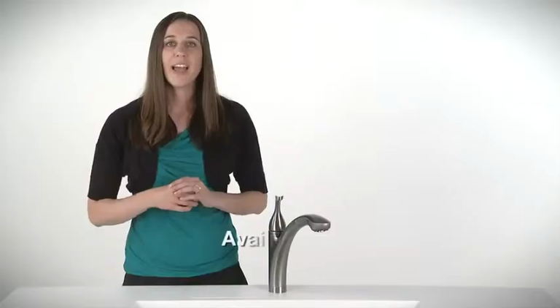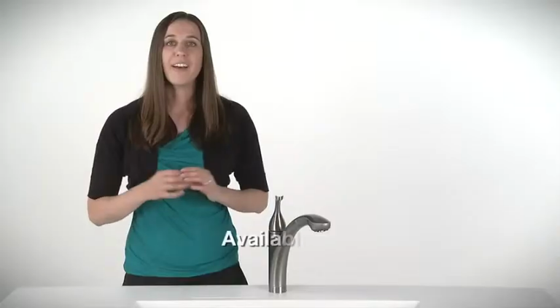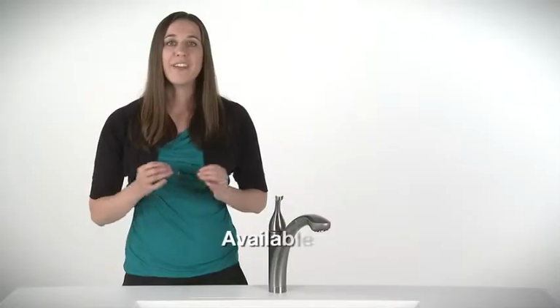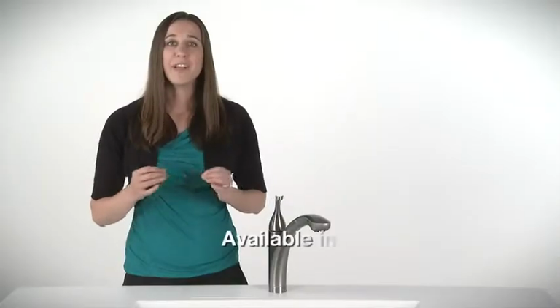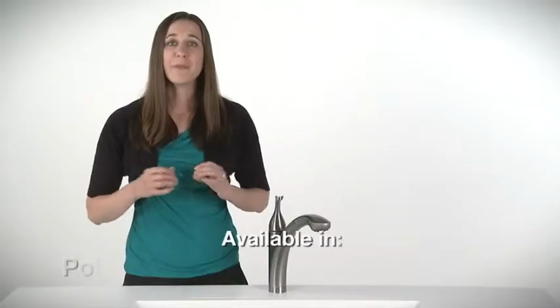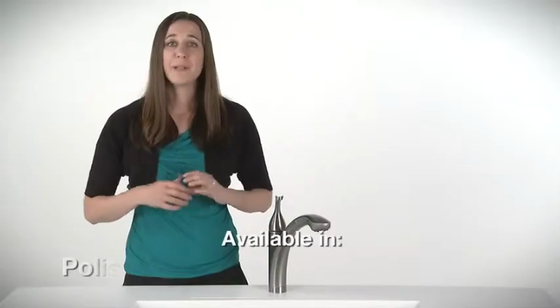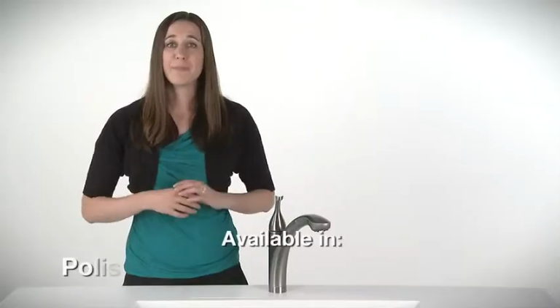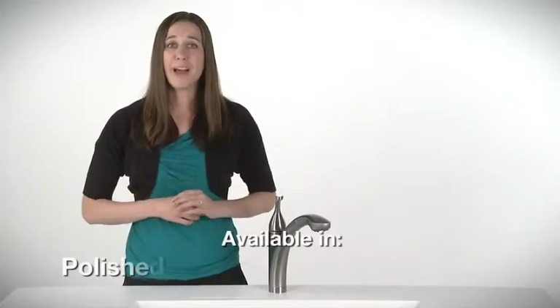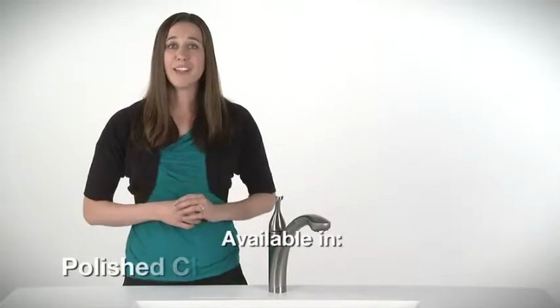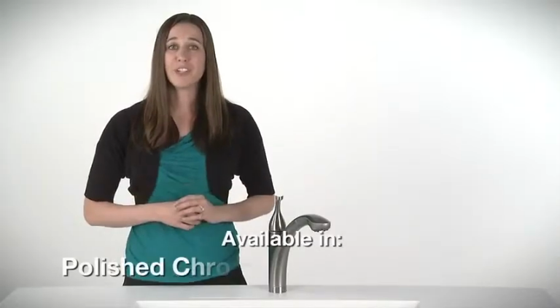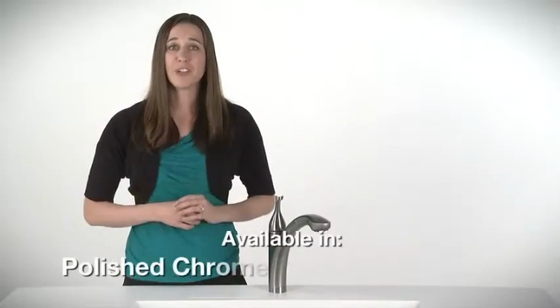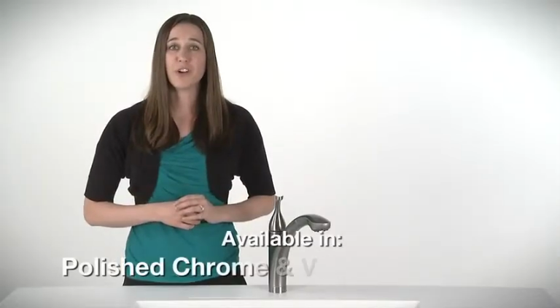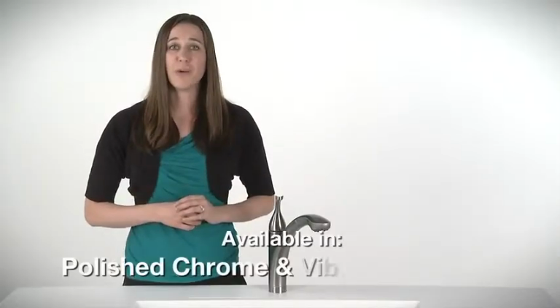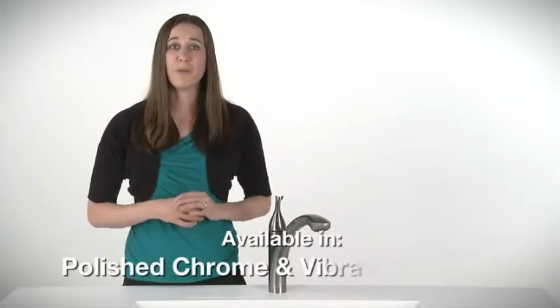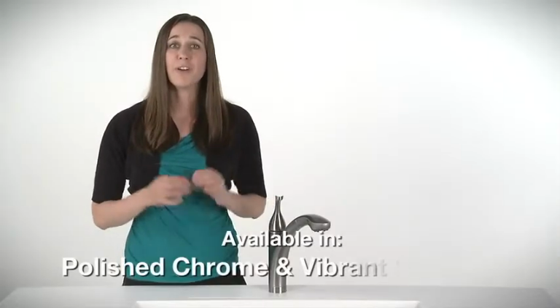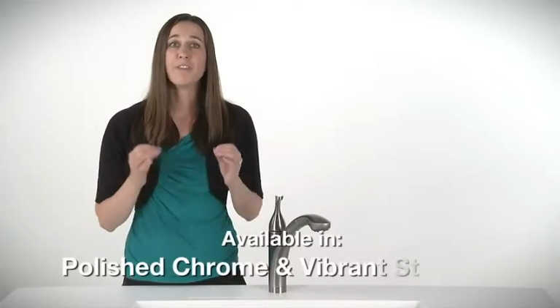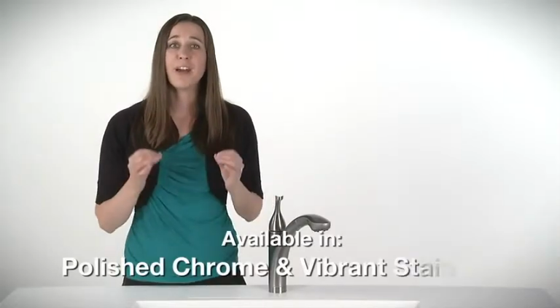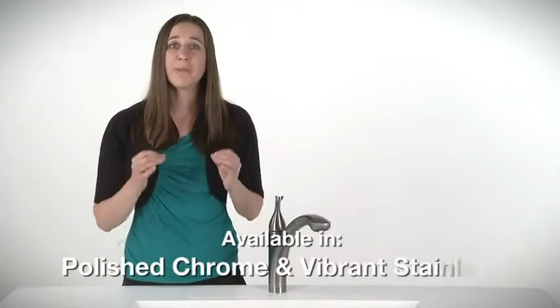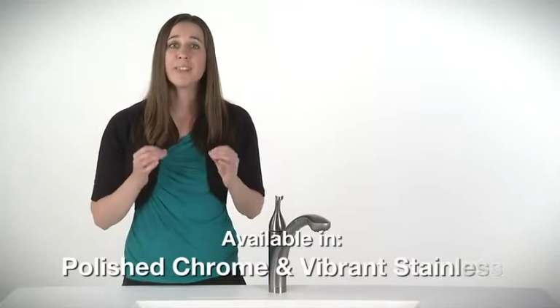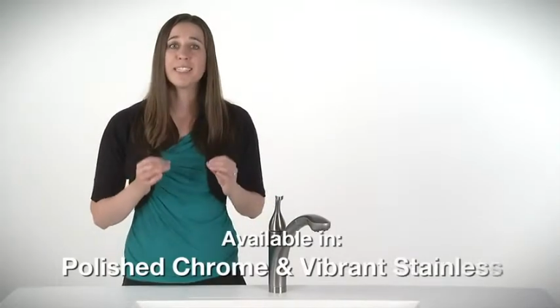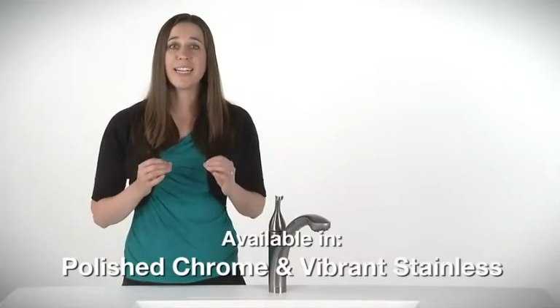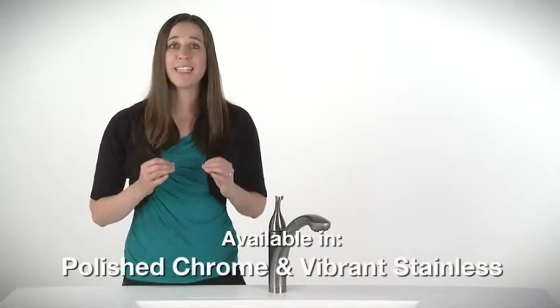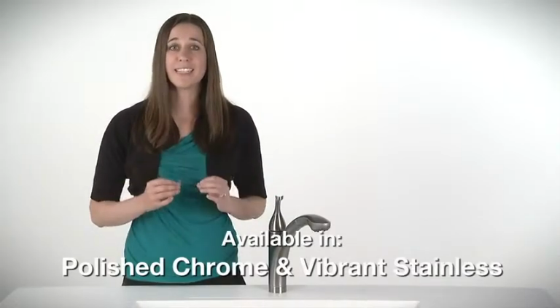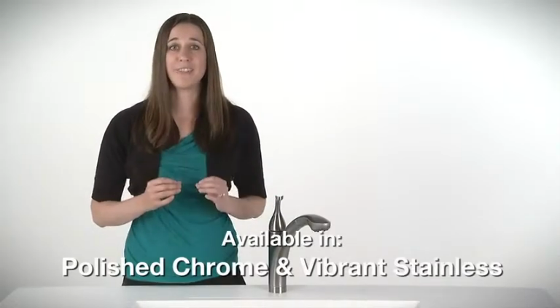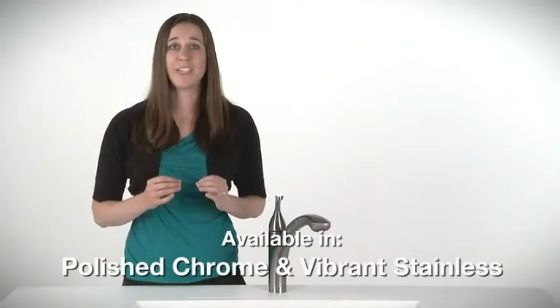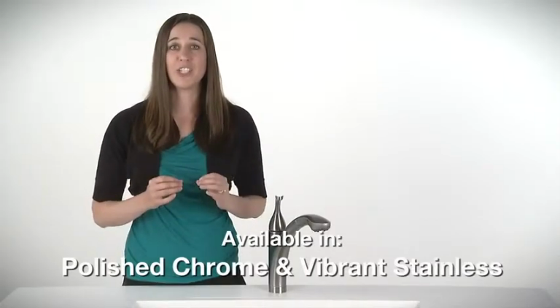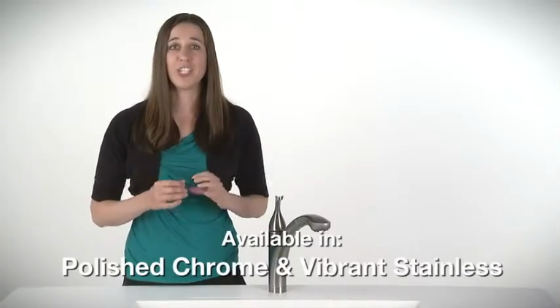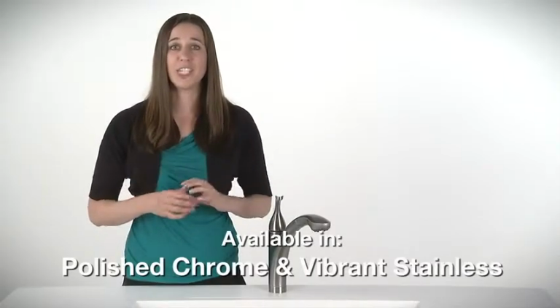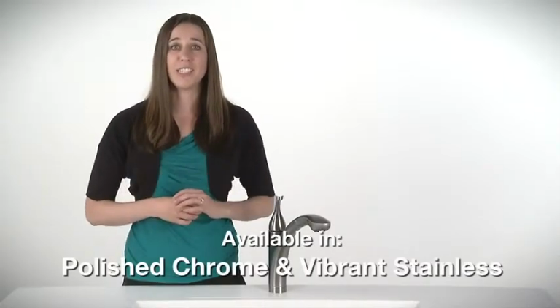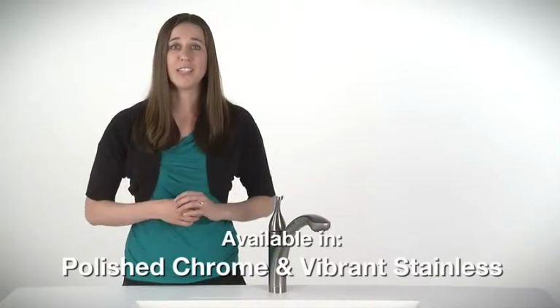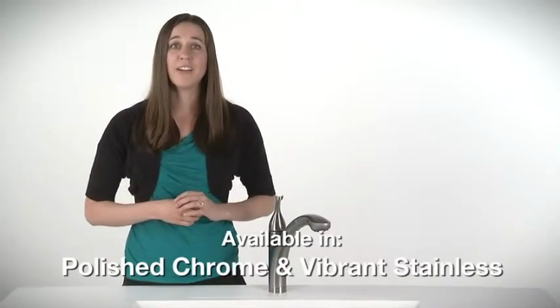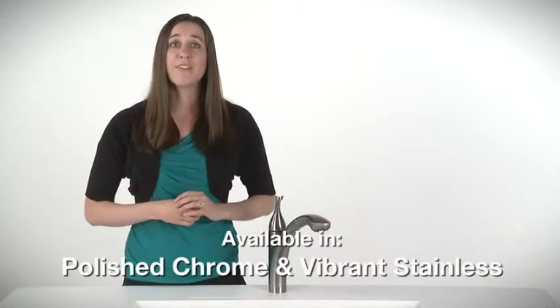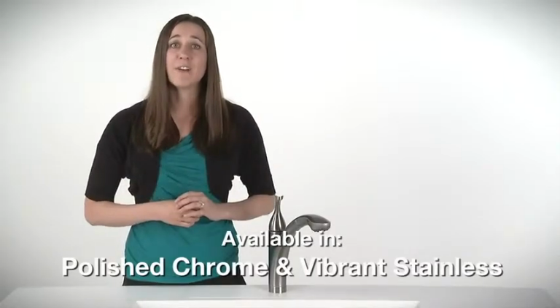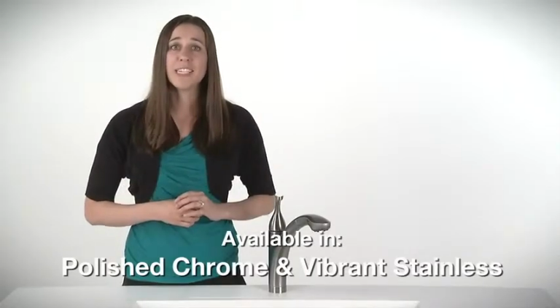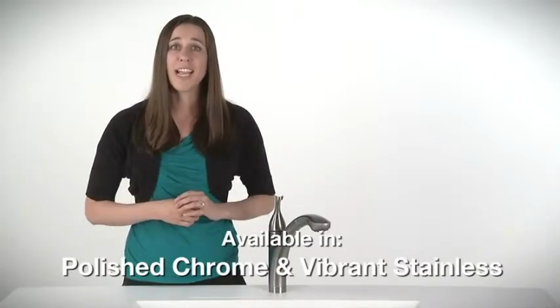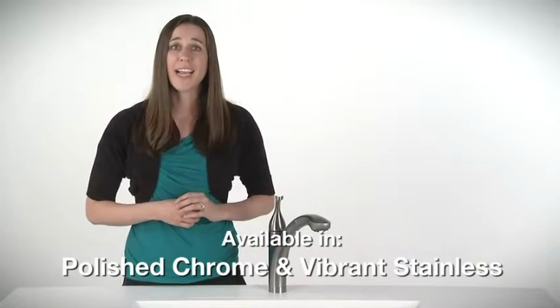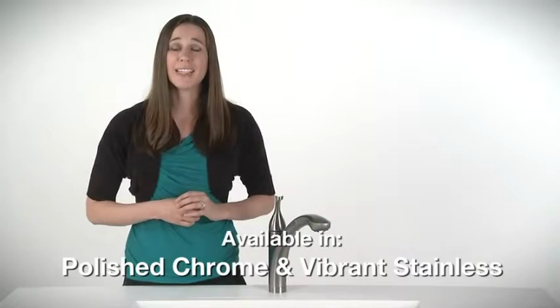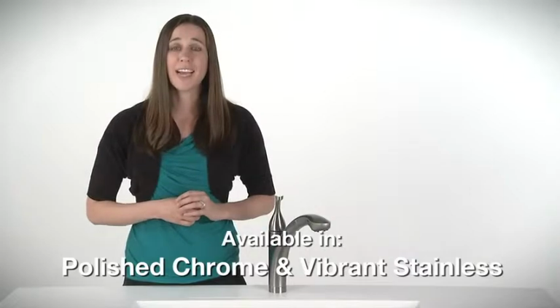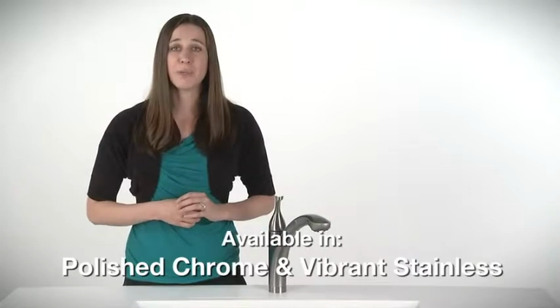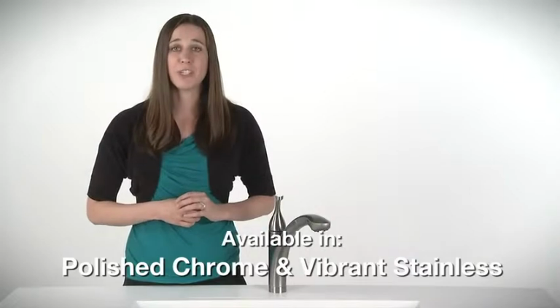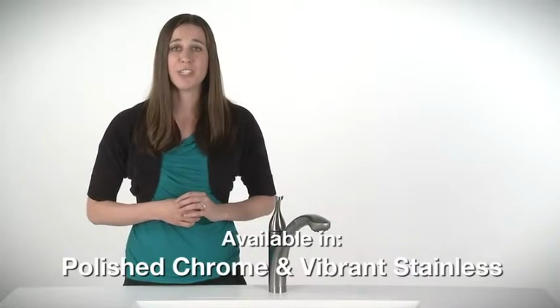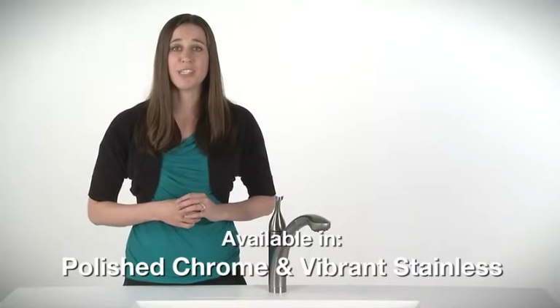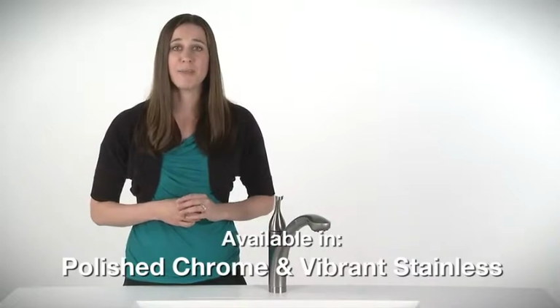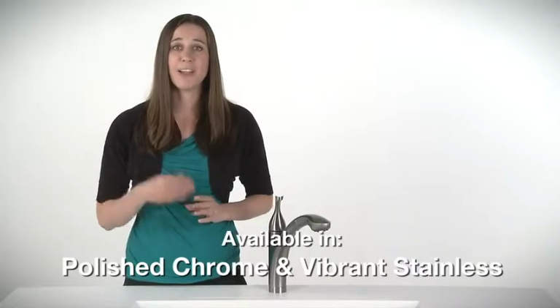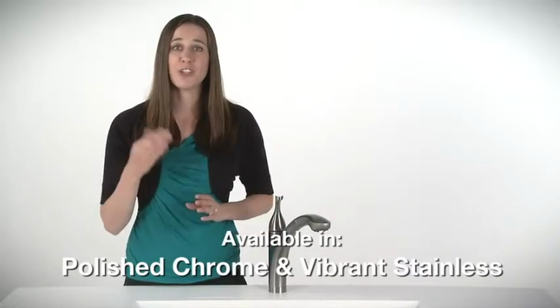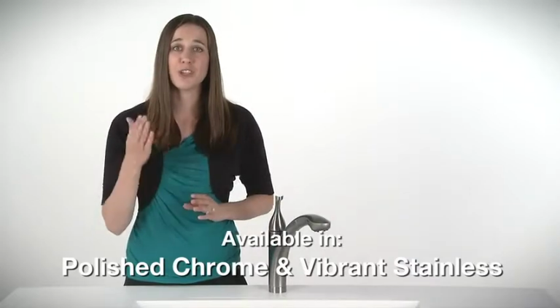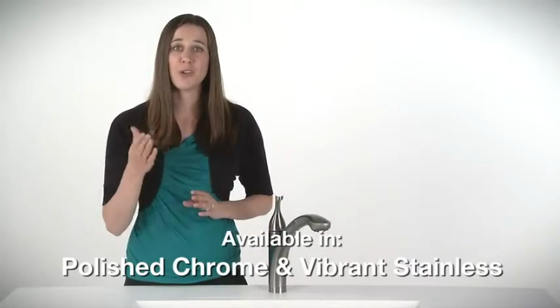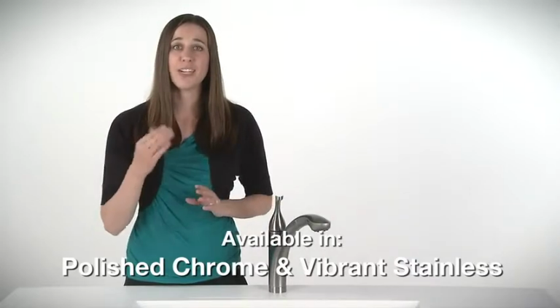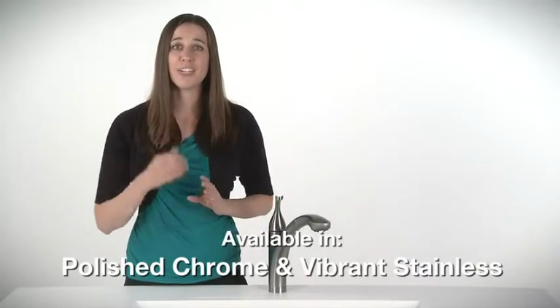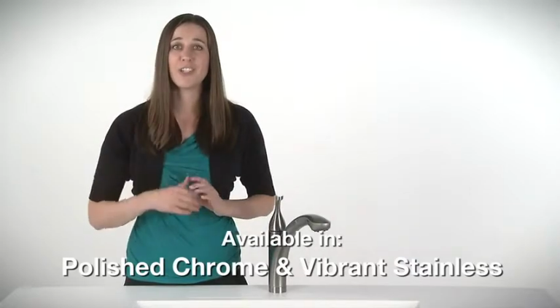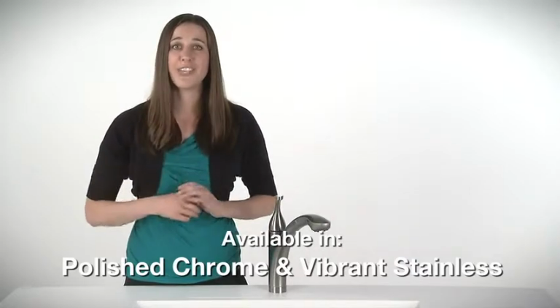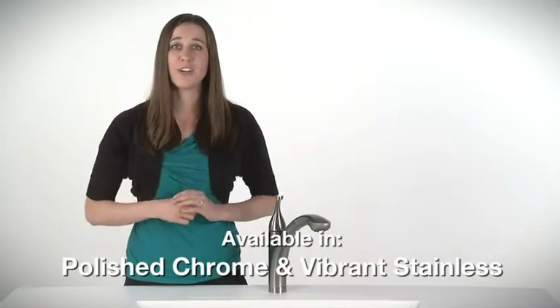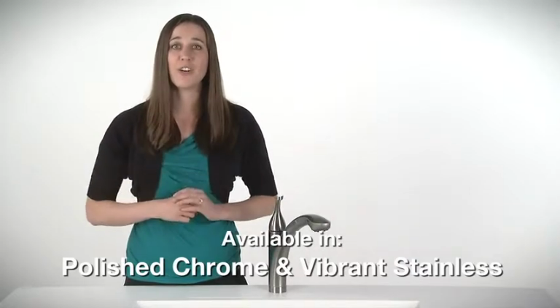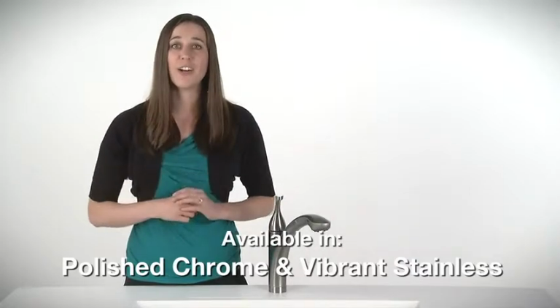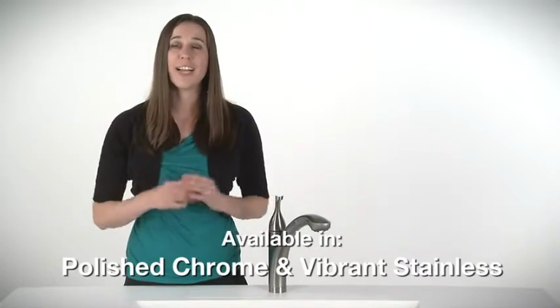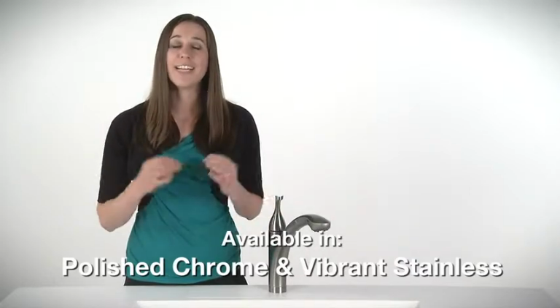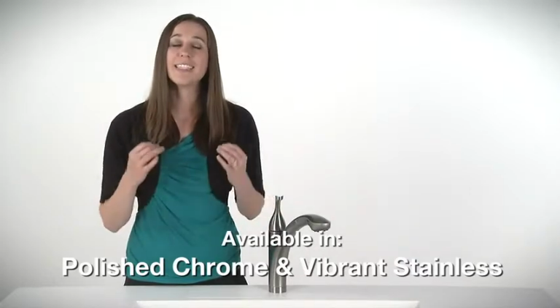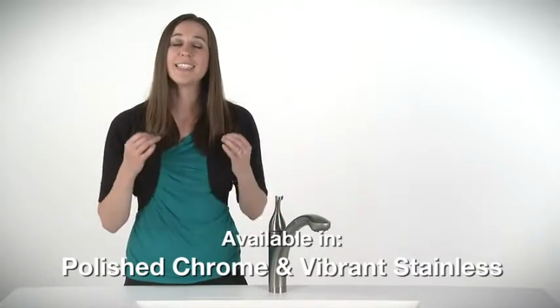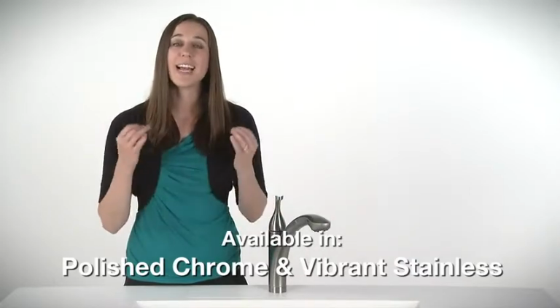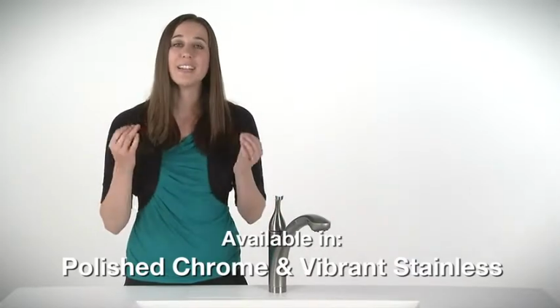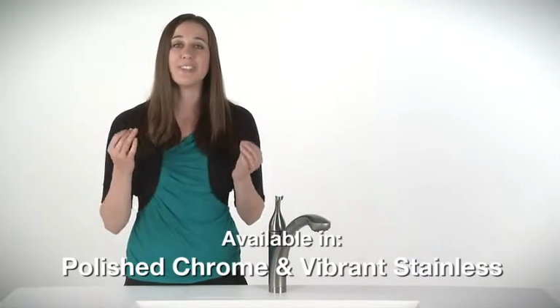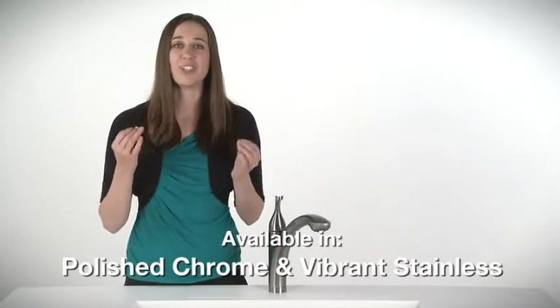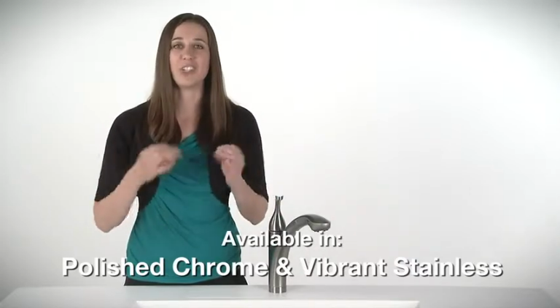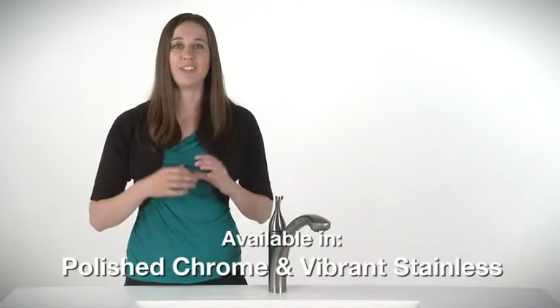Available in polished chrome or vibrant stainless finishes, Forte has options to match your kitchen decor and design vision.